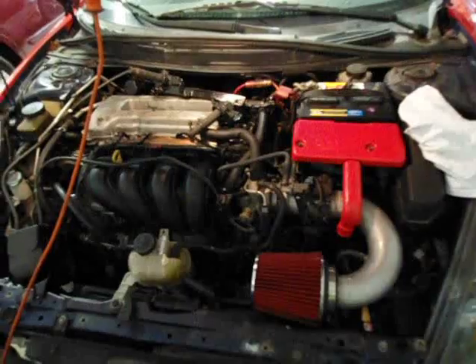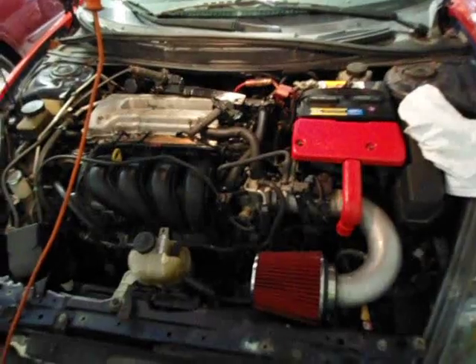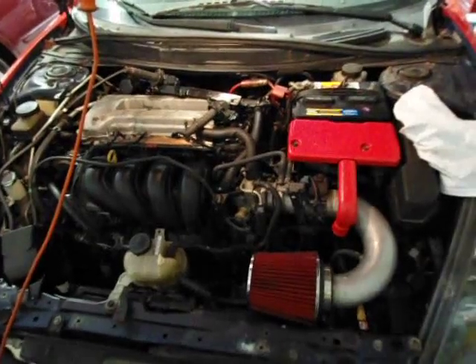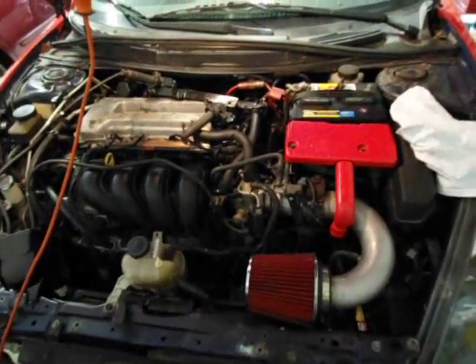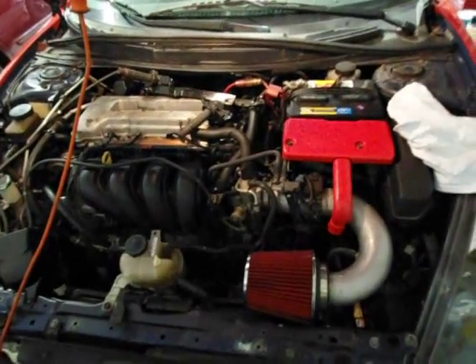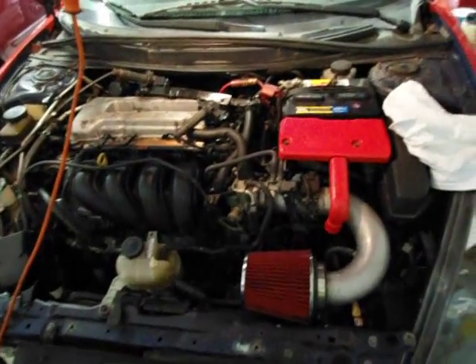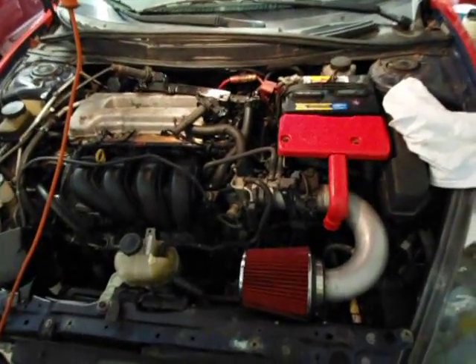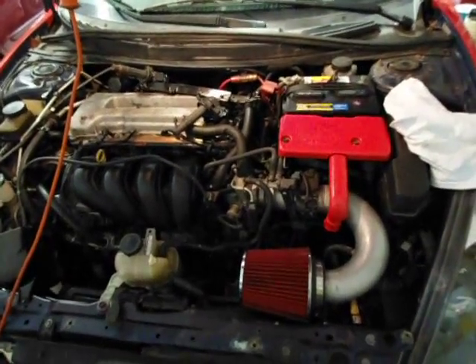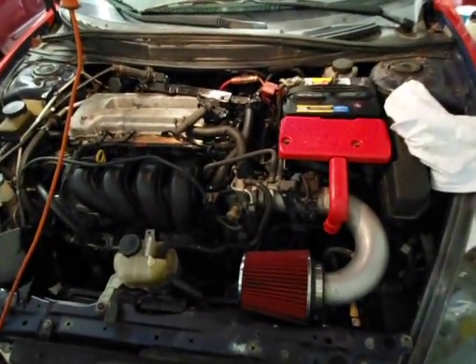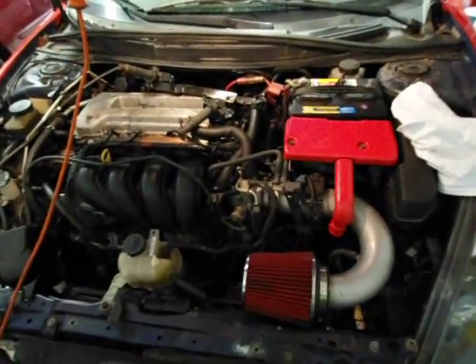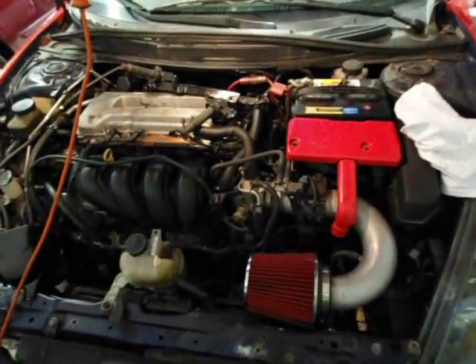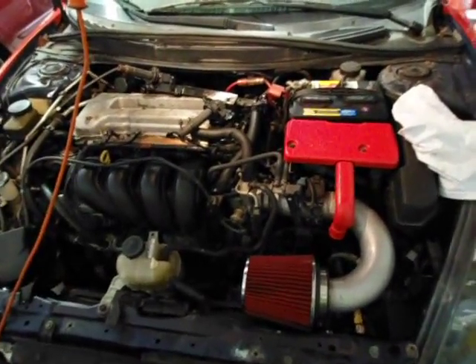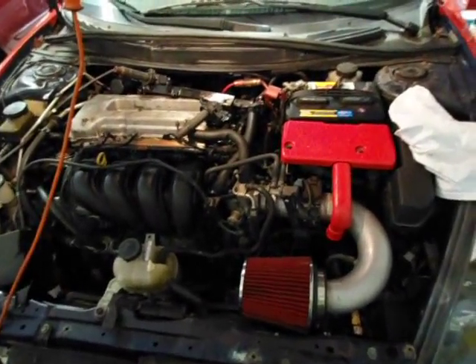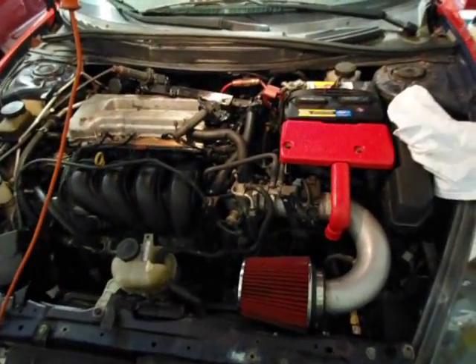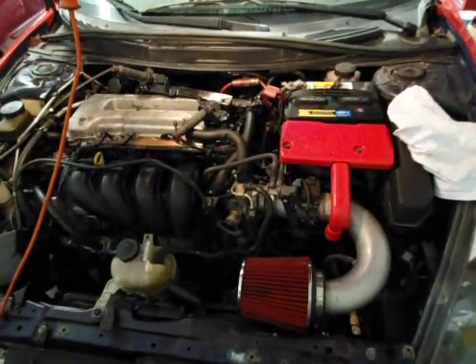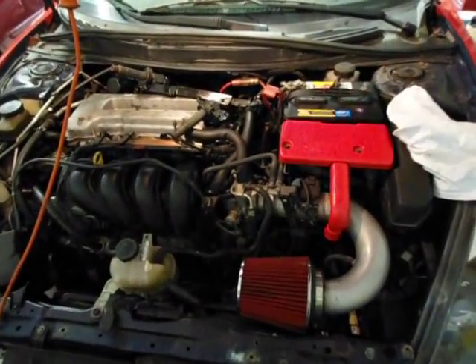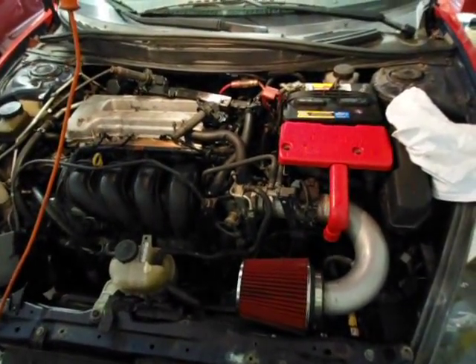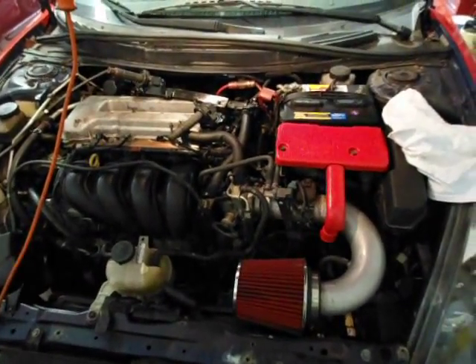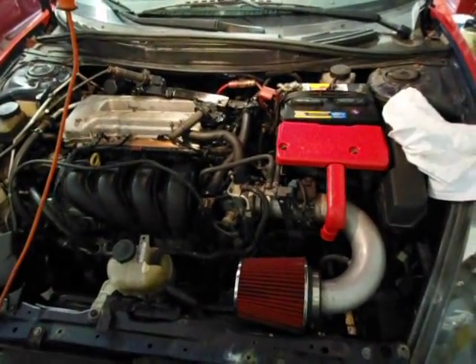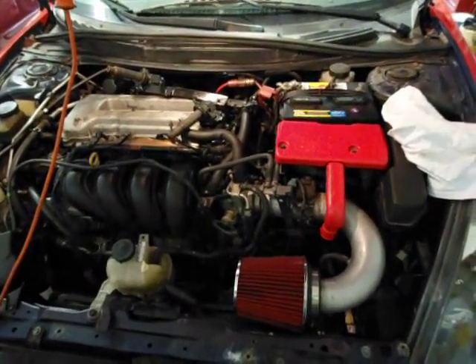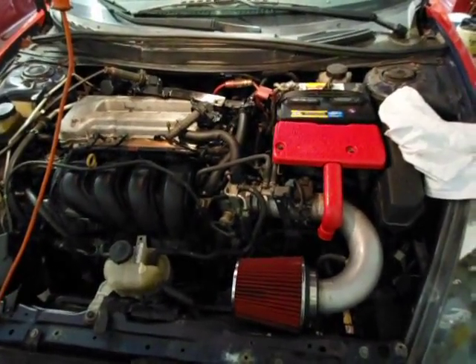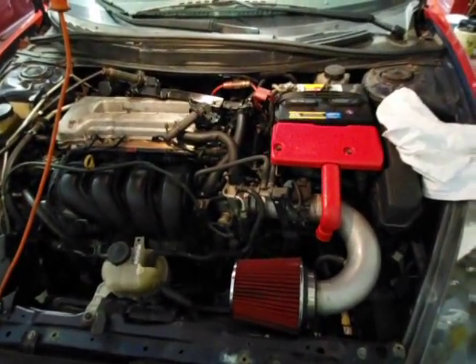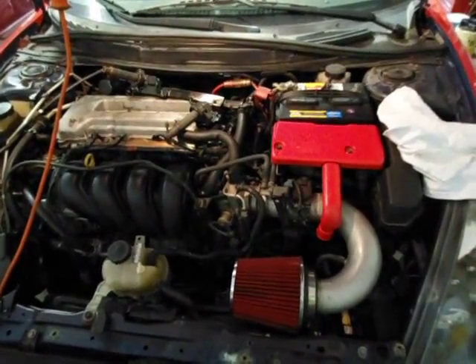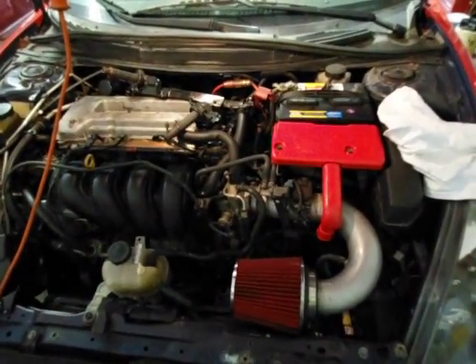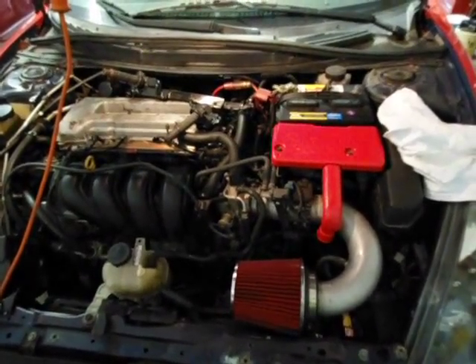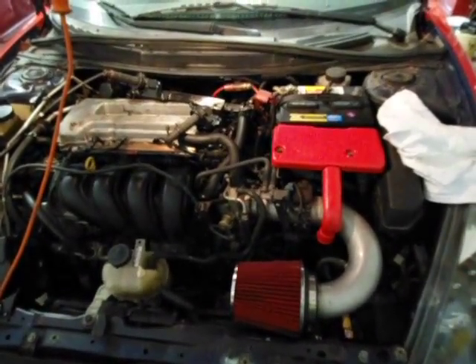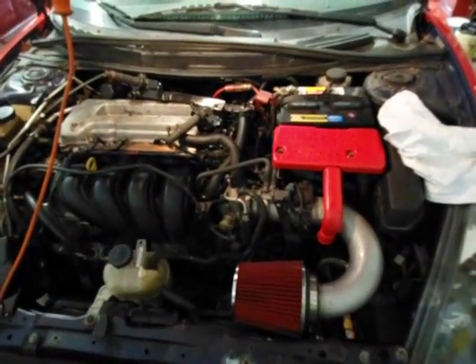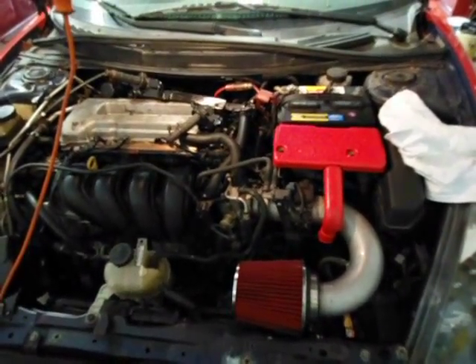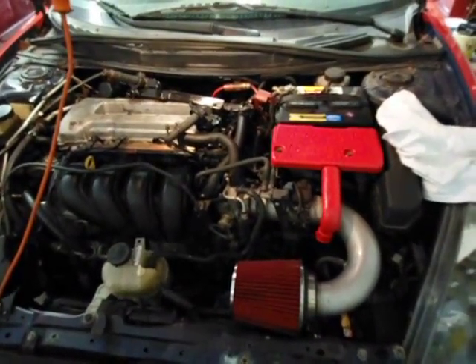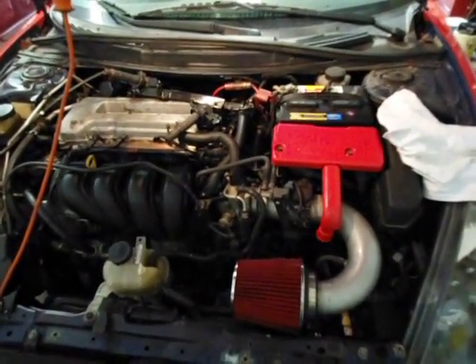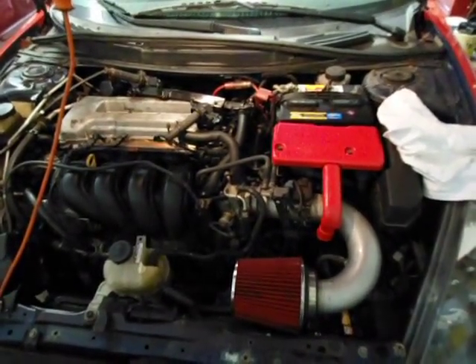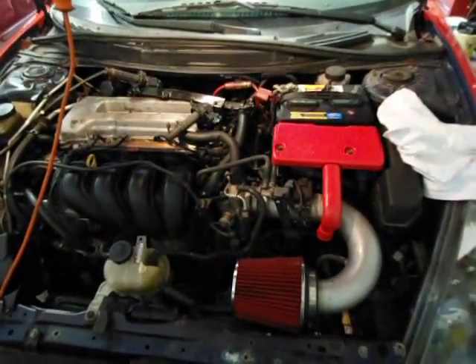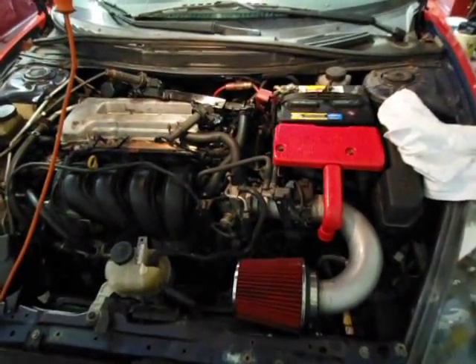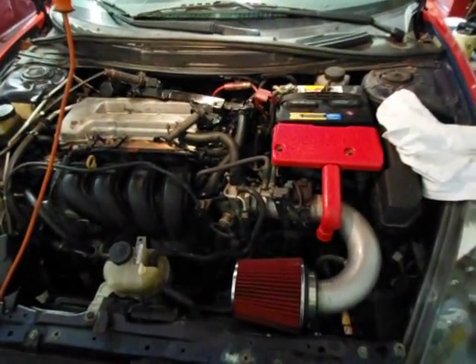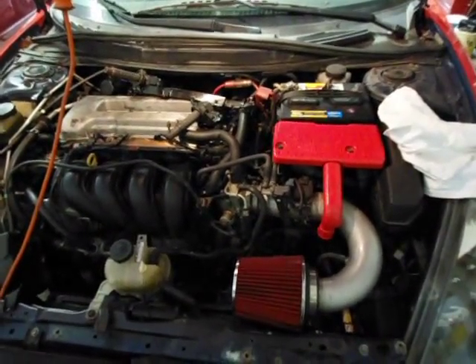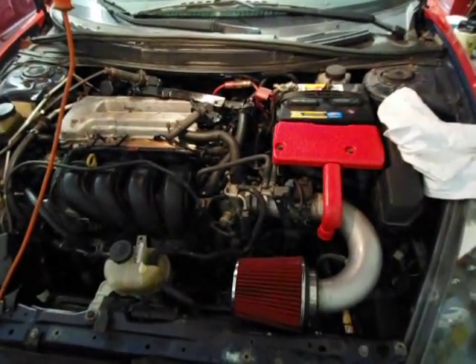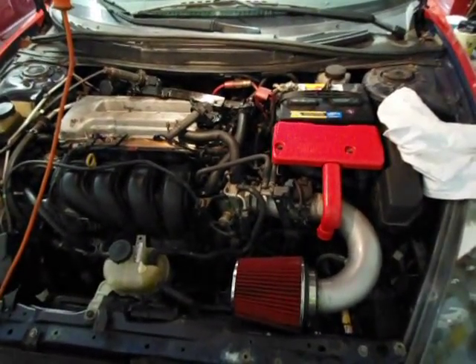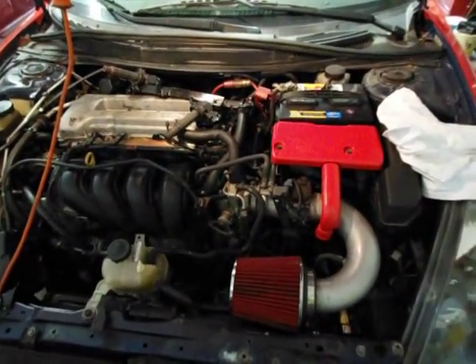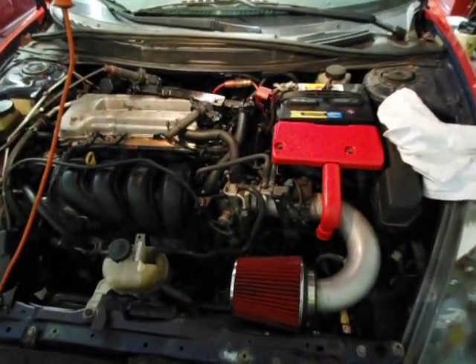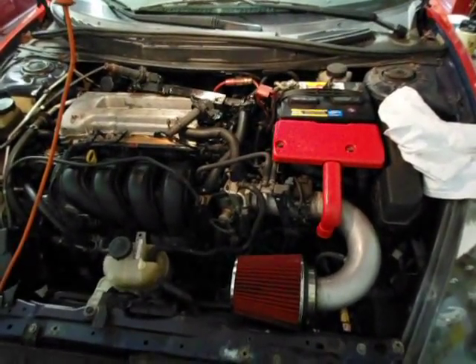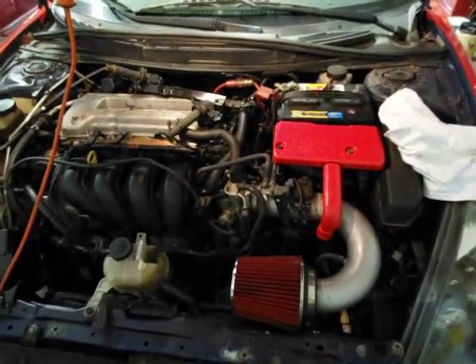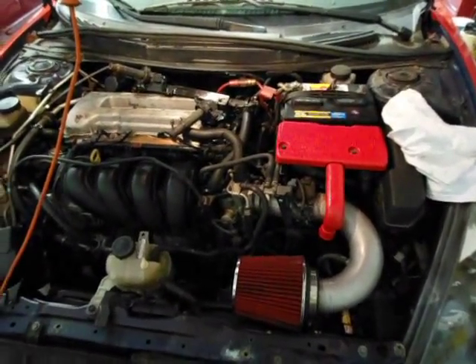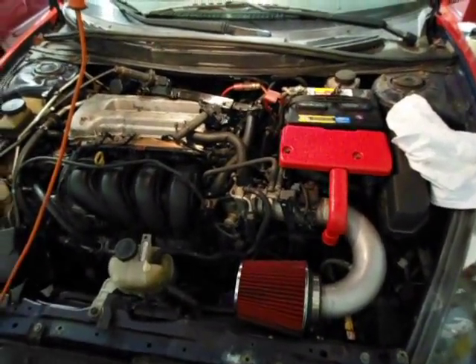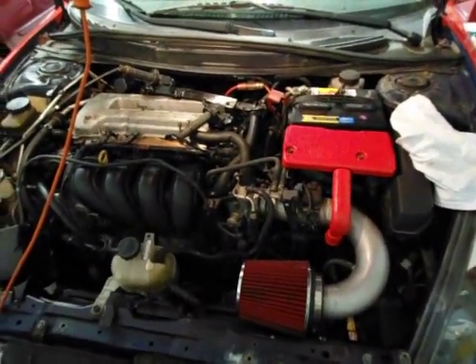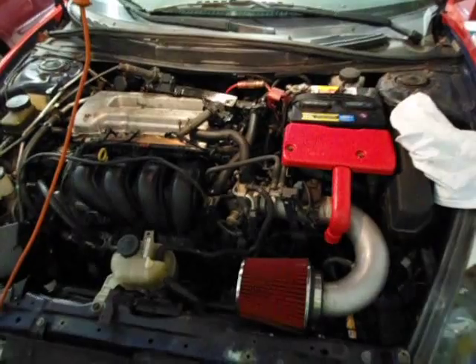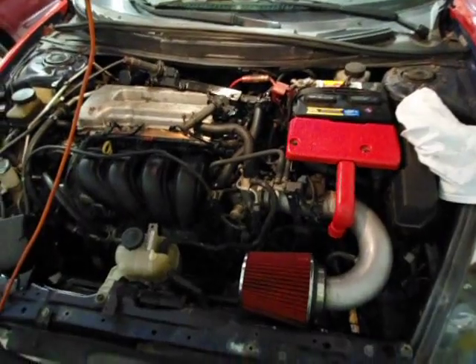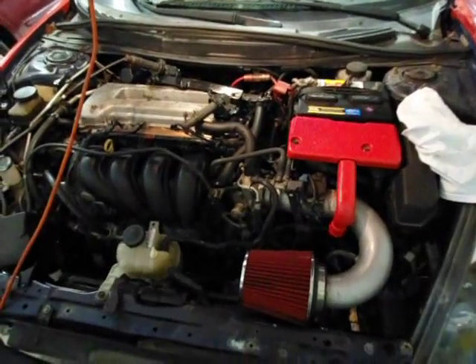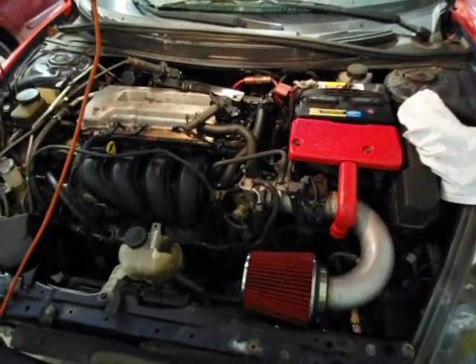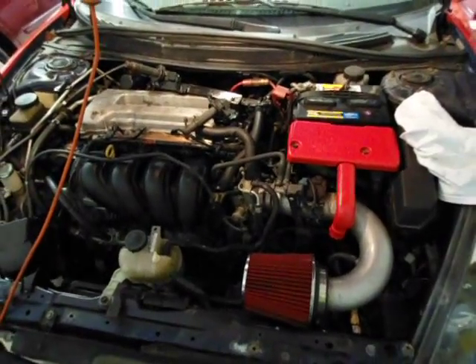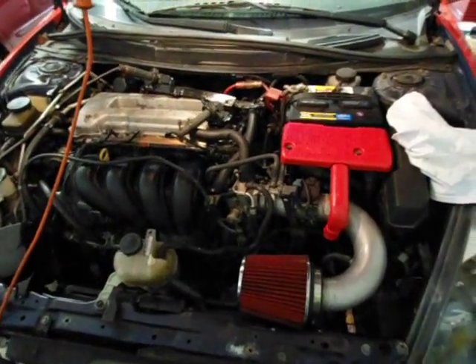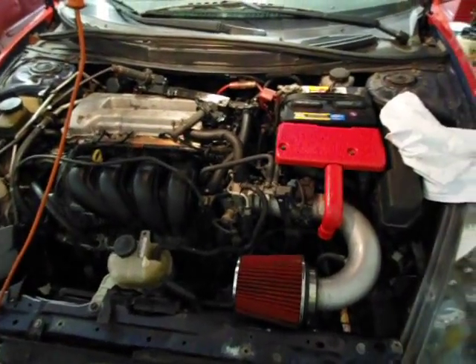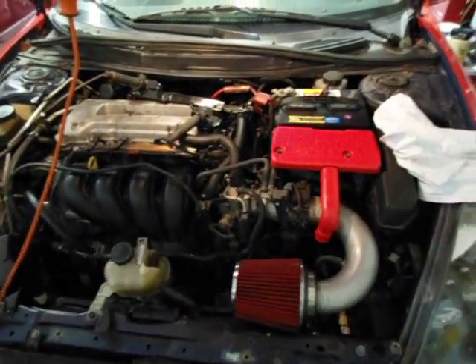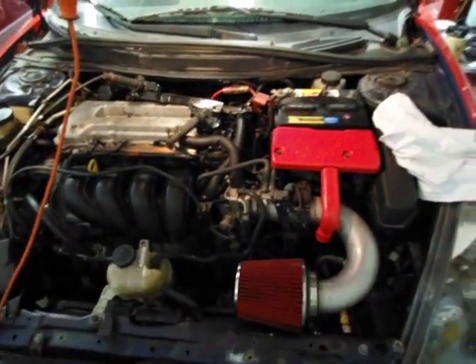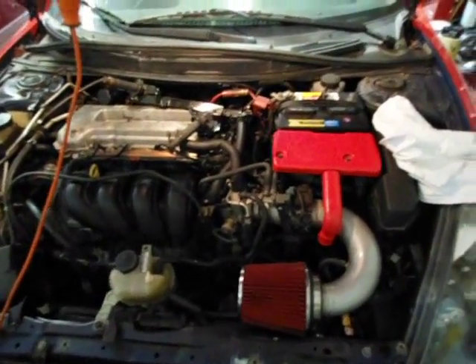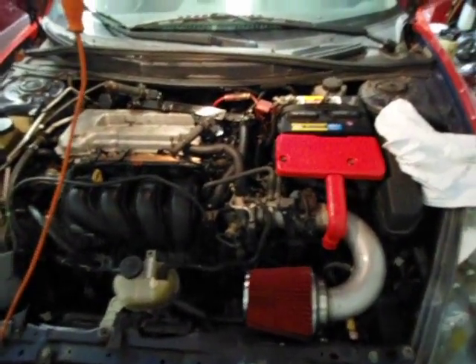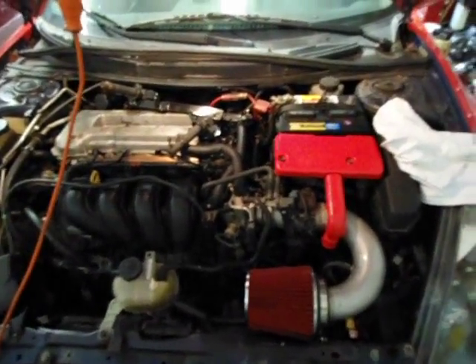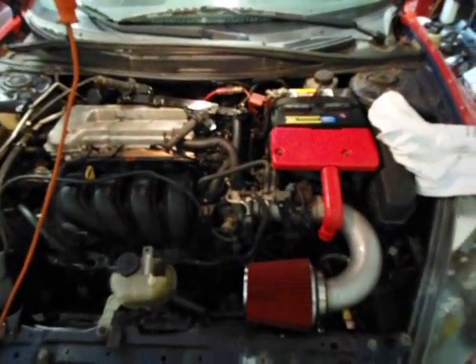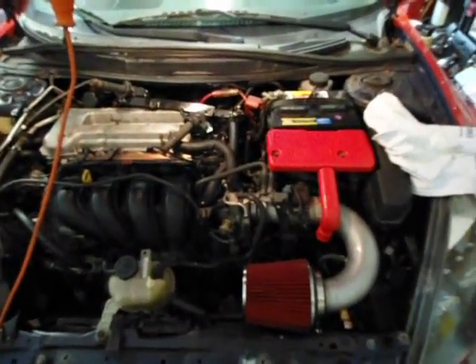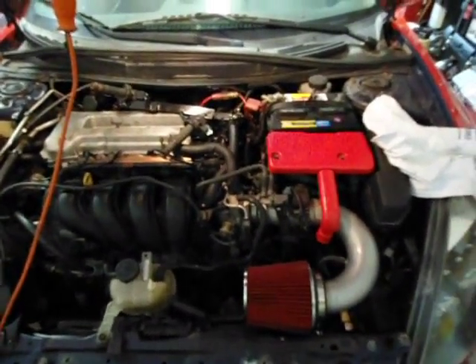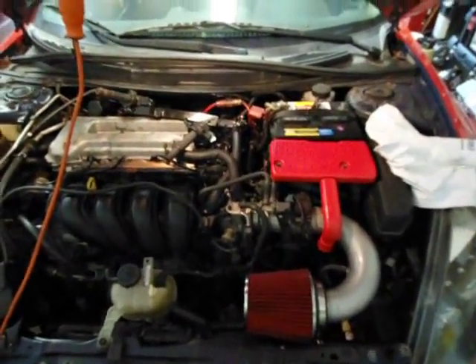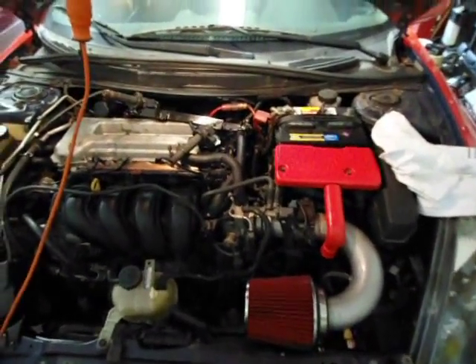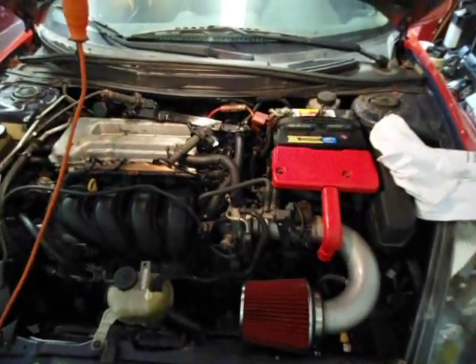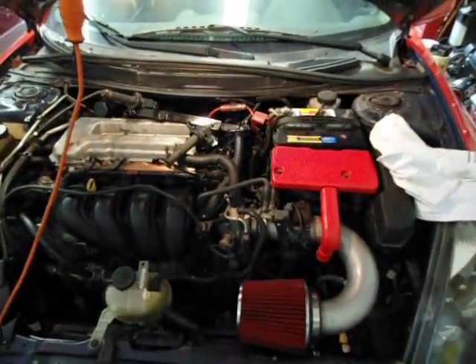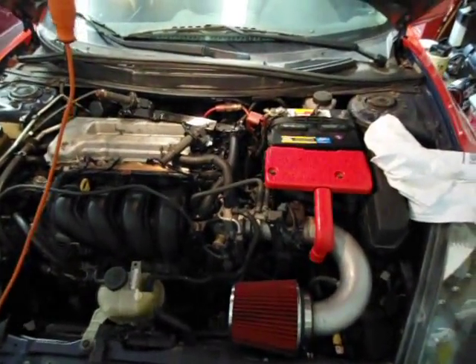Today I'm going to be showing you how to take the head of the engine off of a Celica 2000 through 2005 GT.